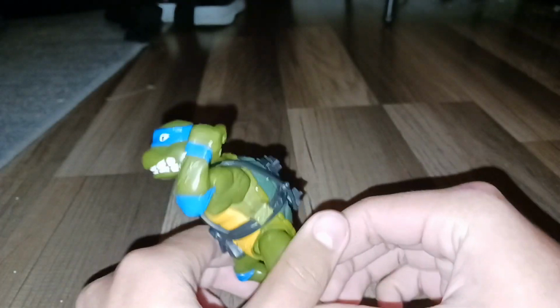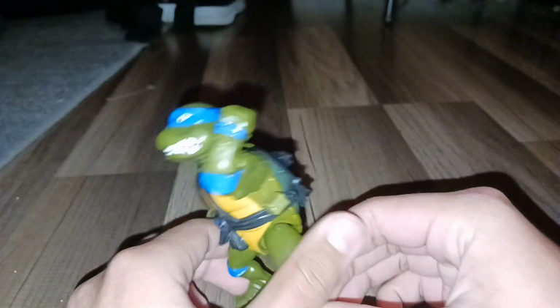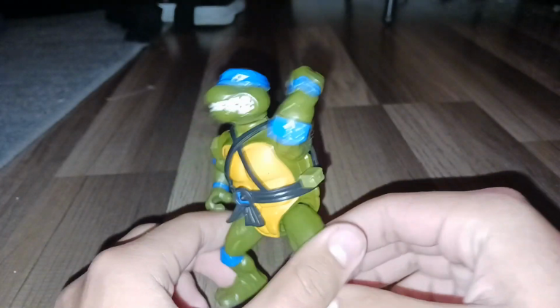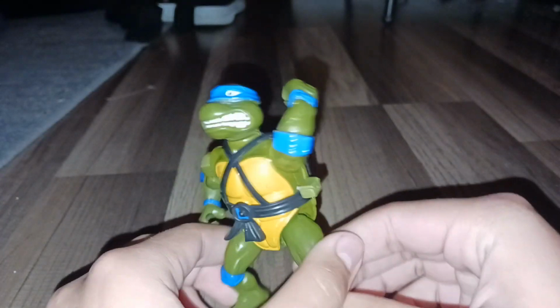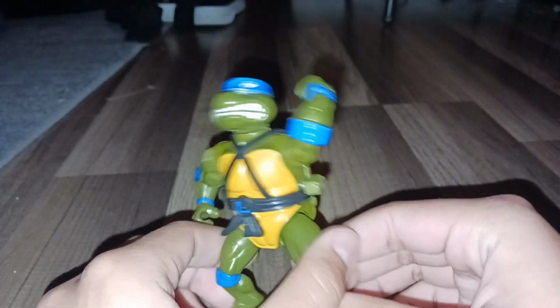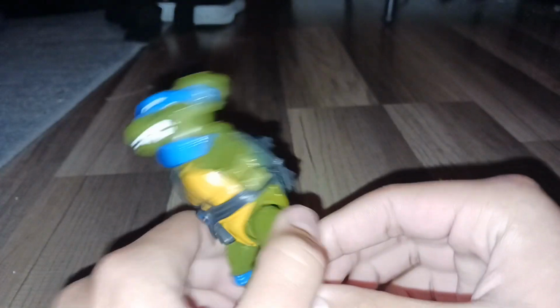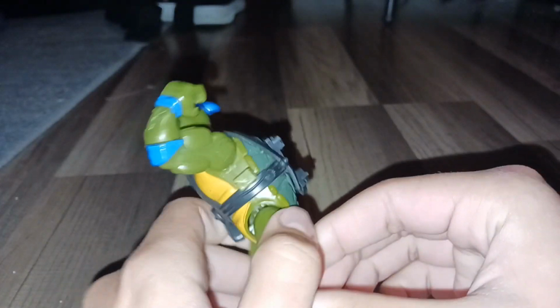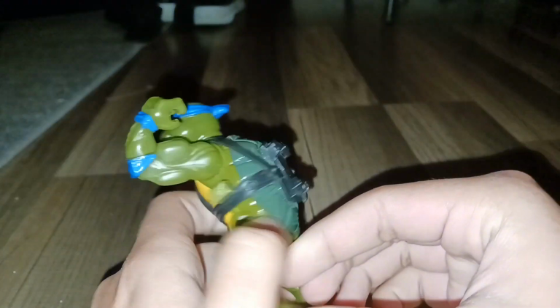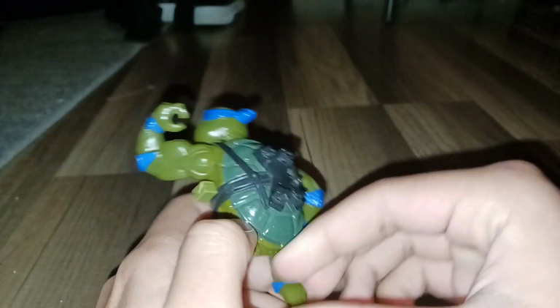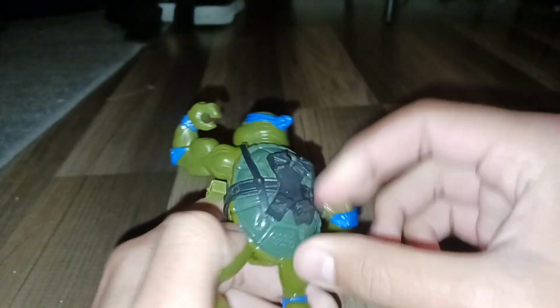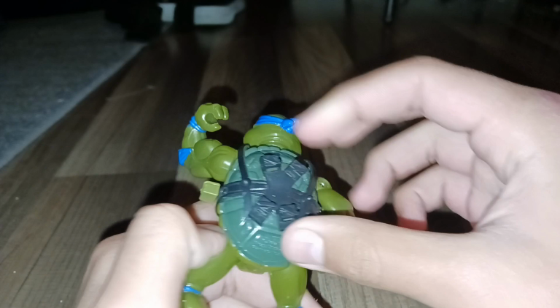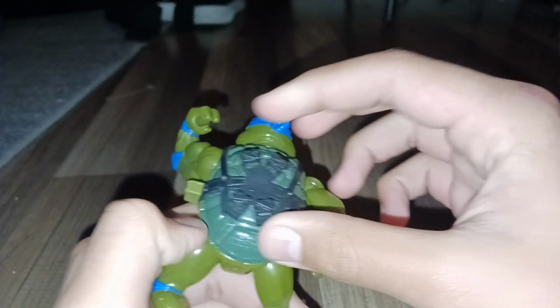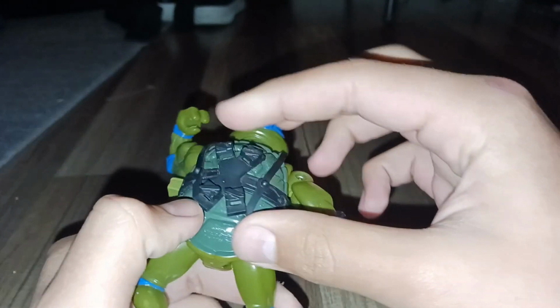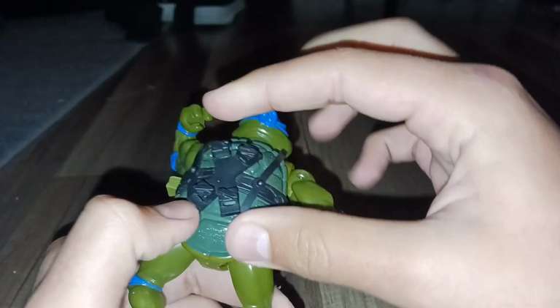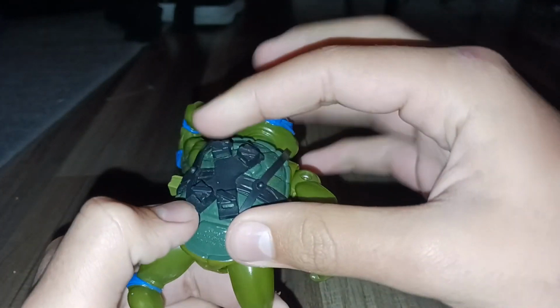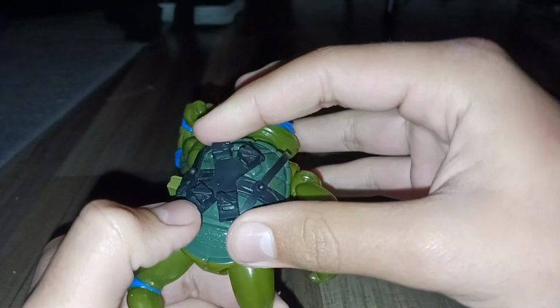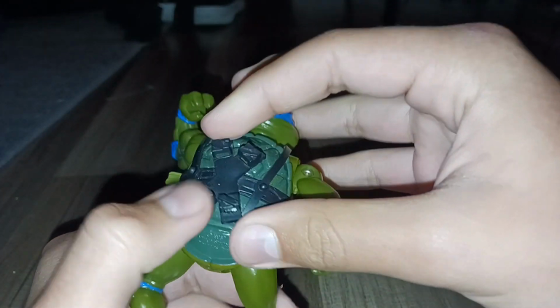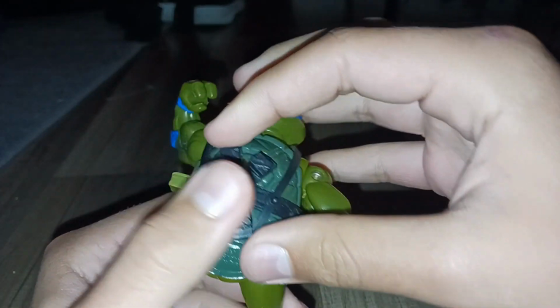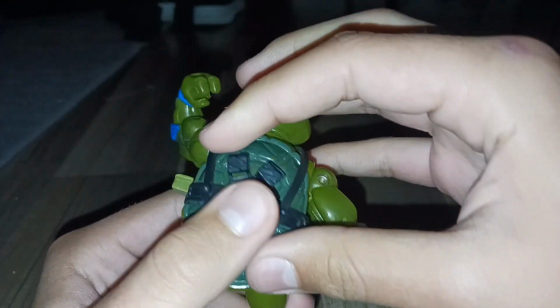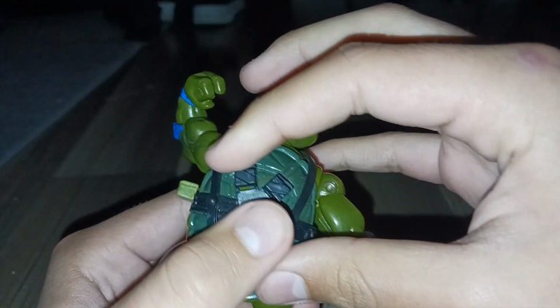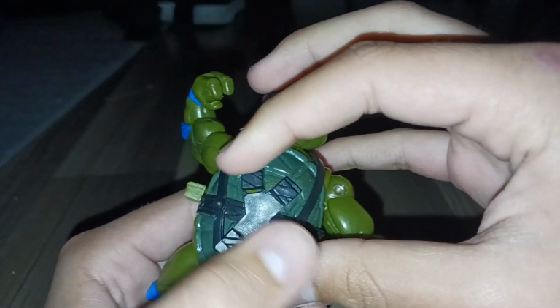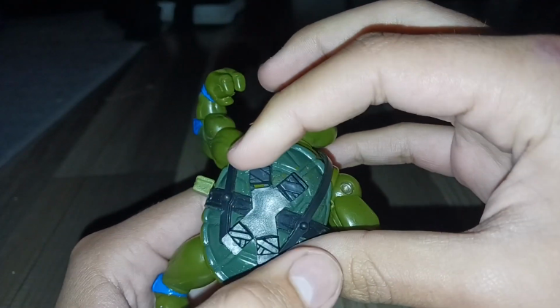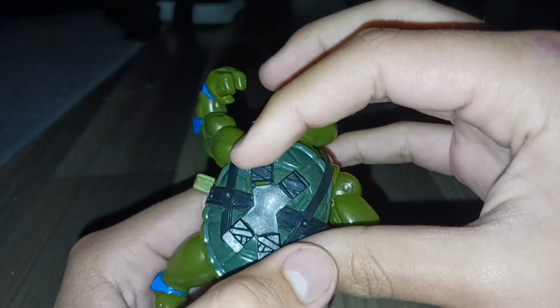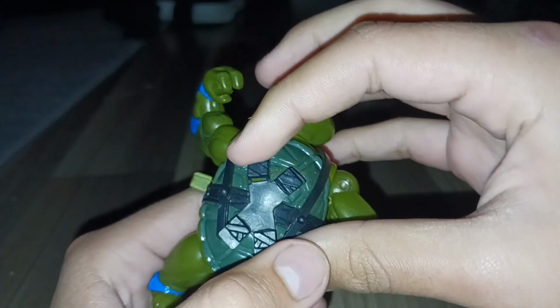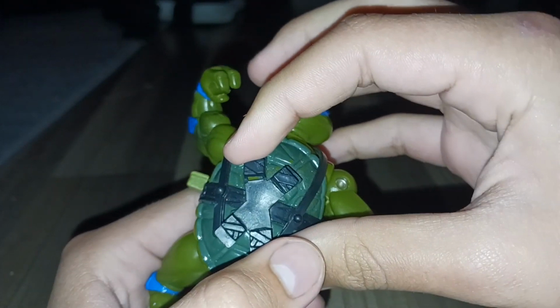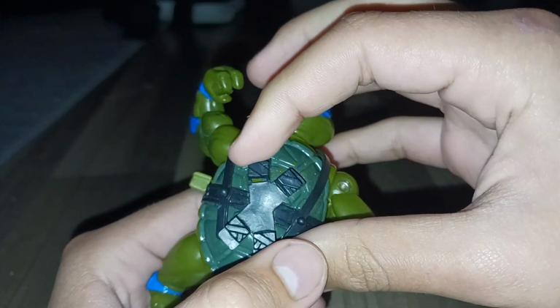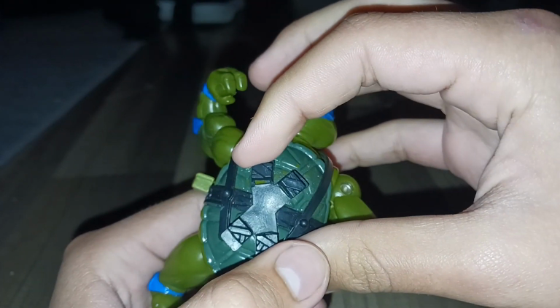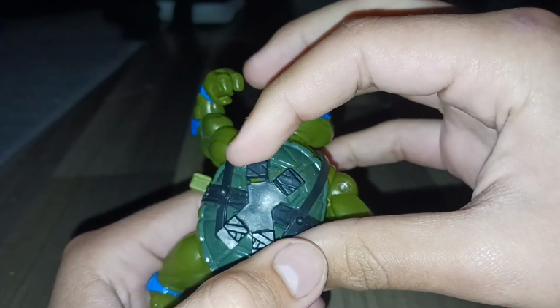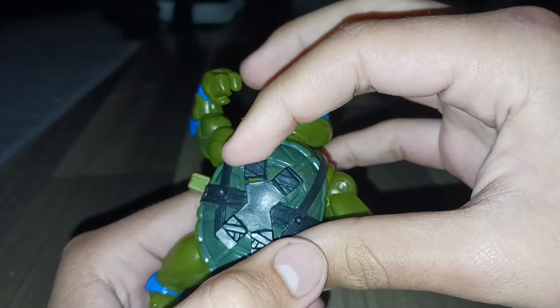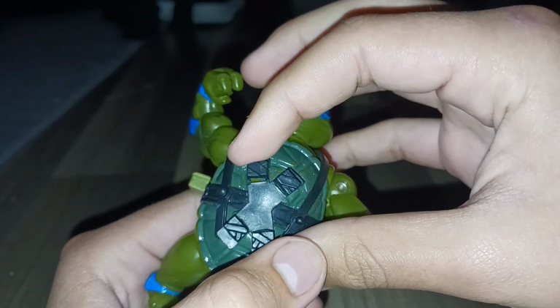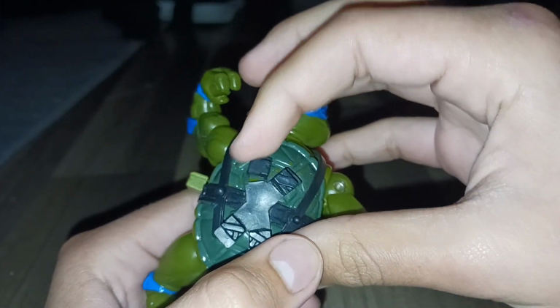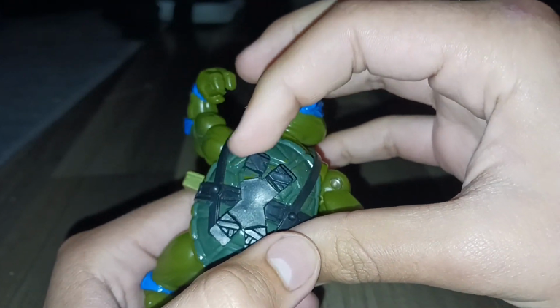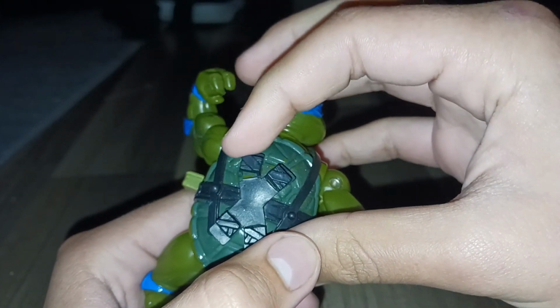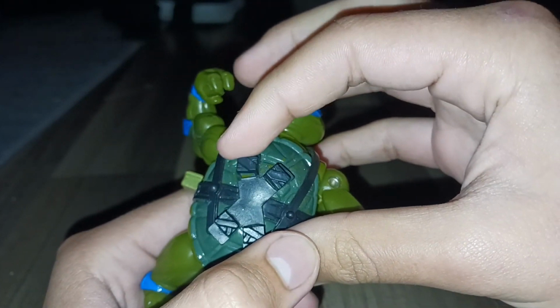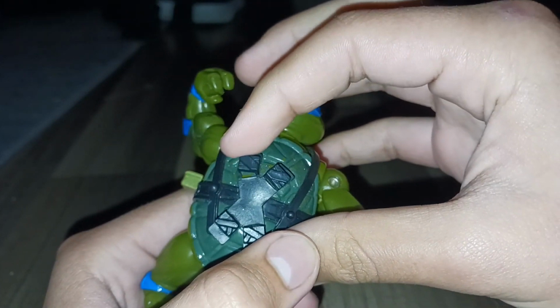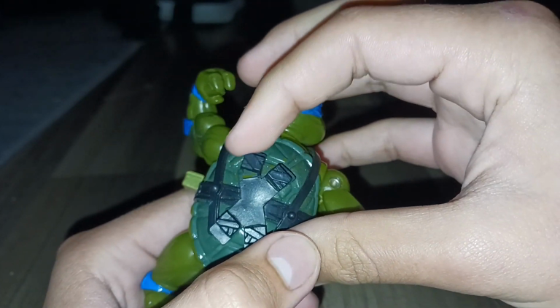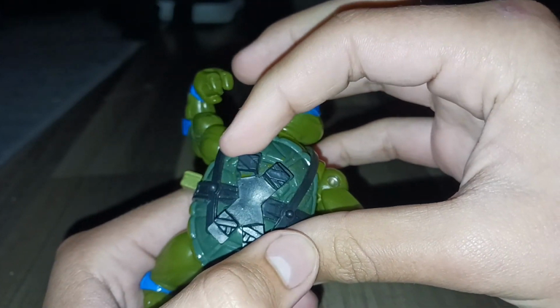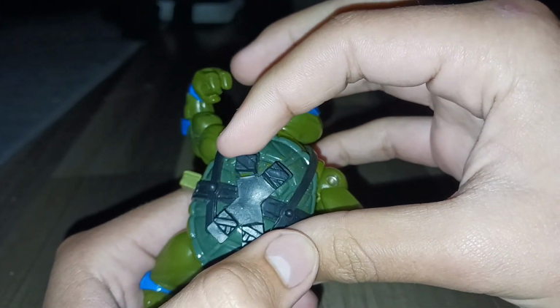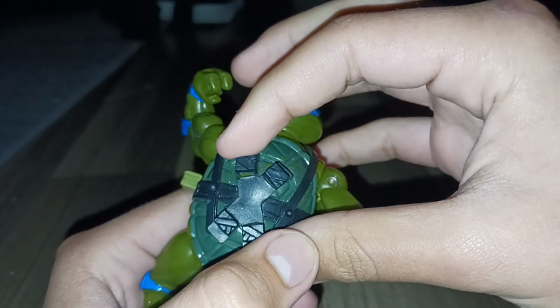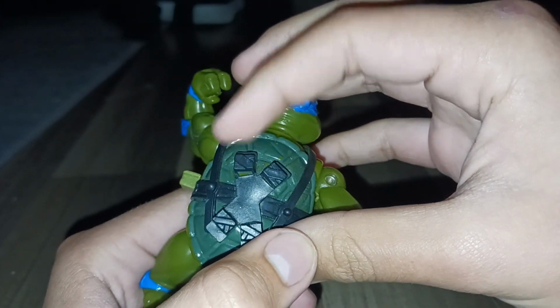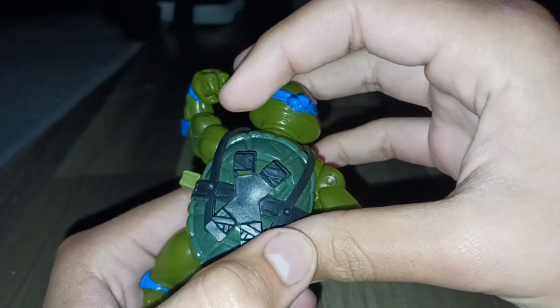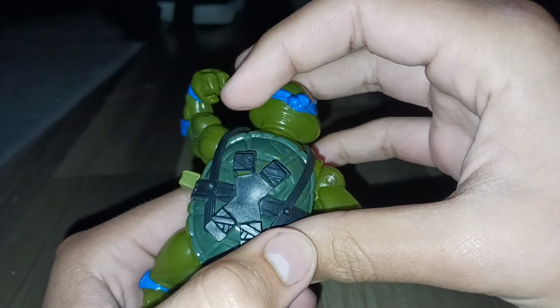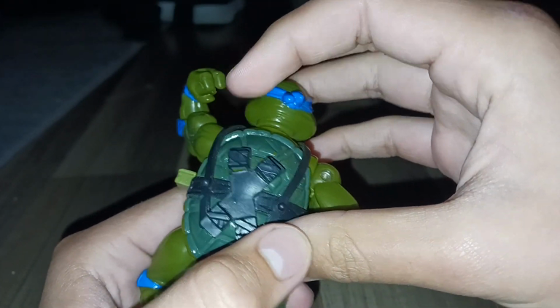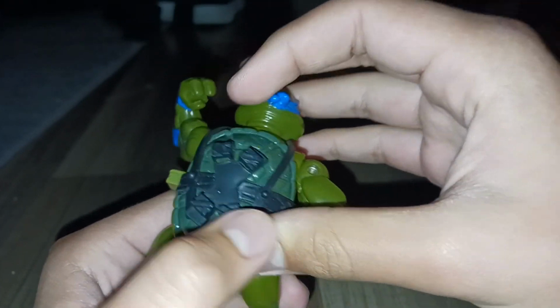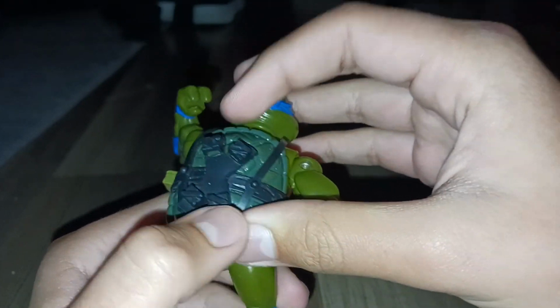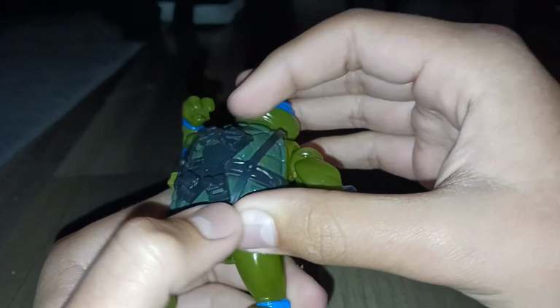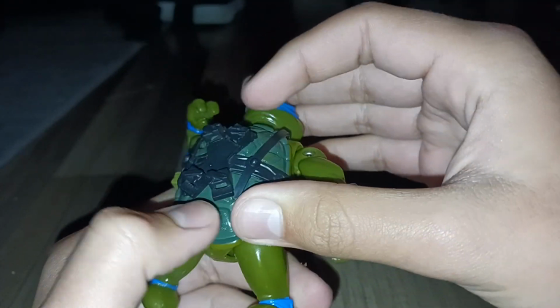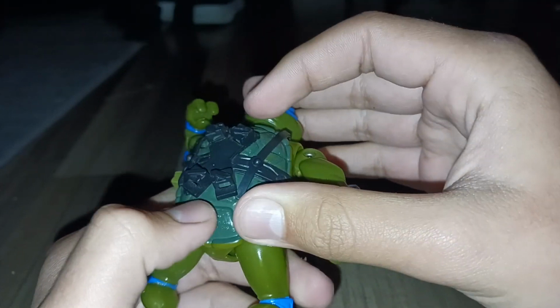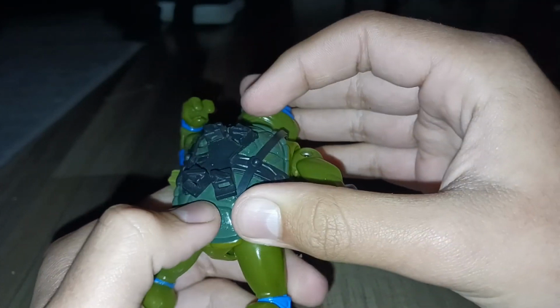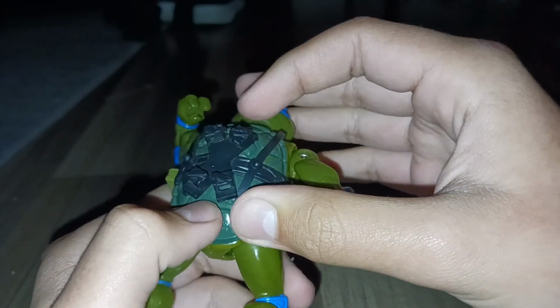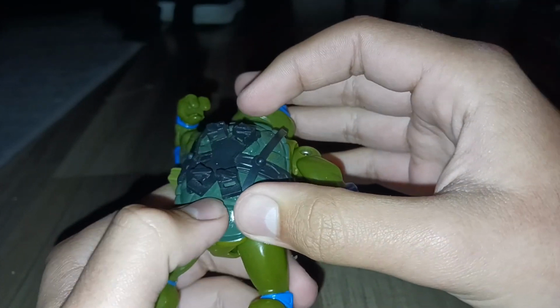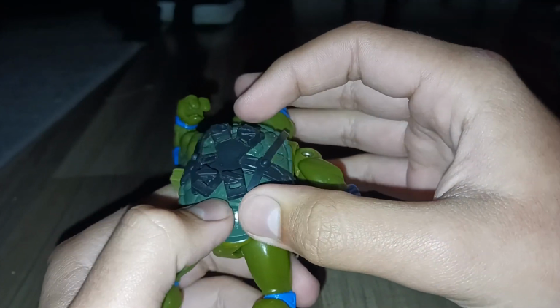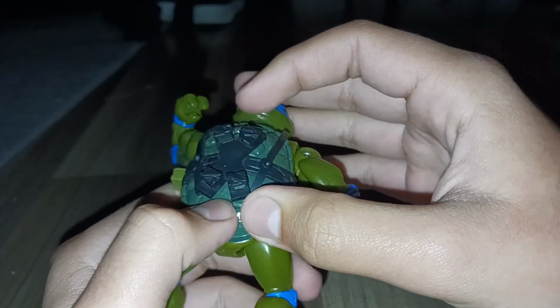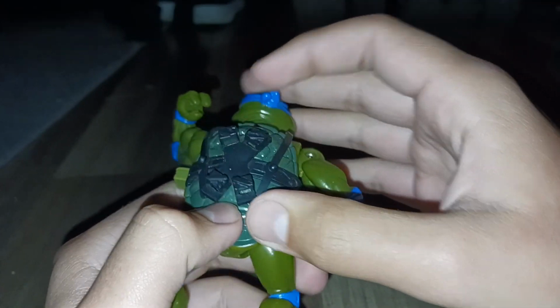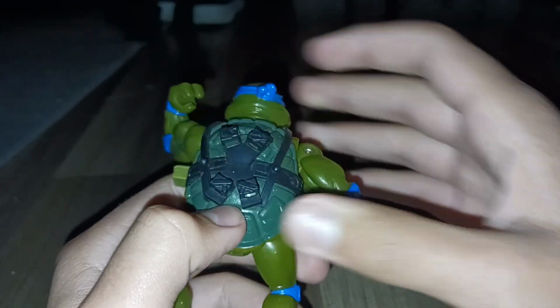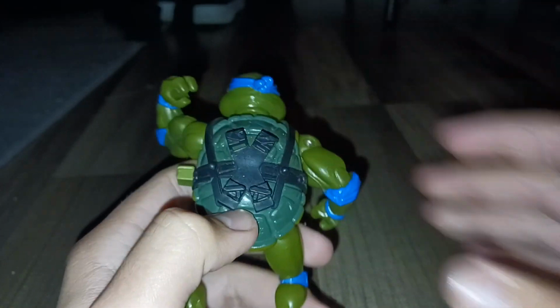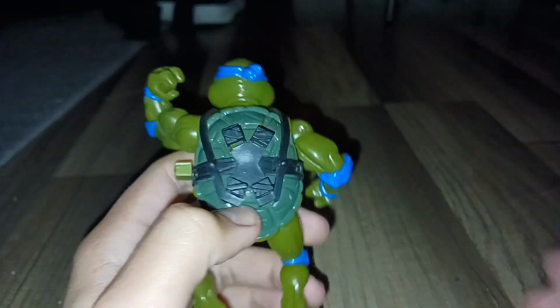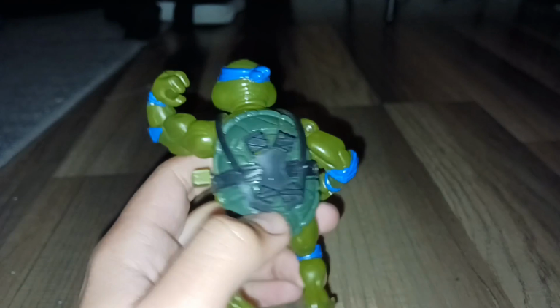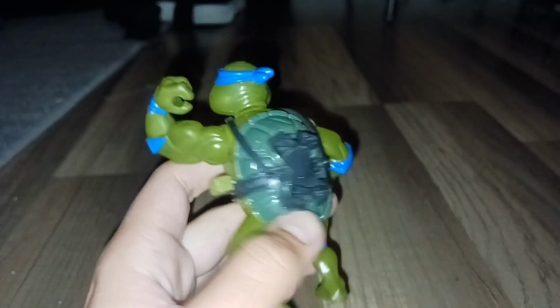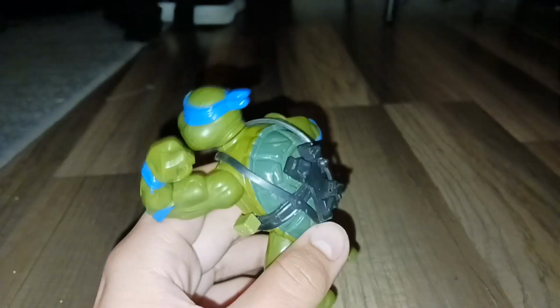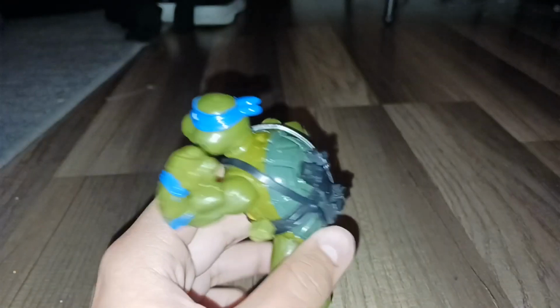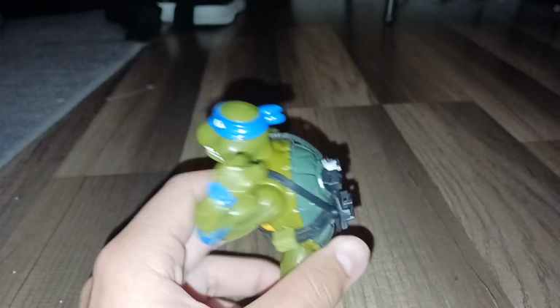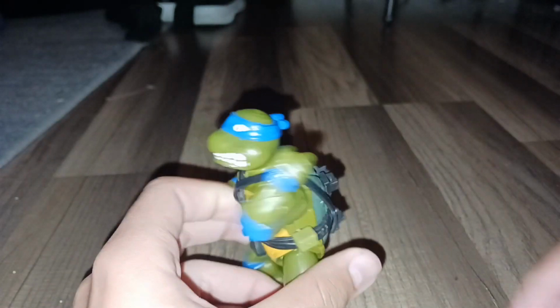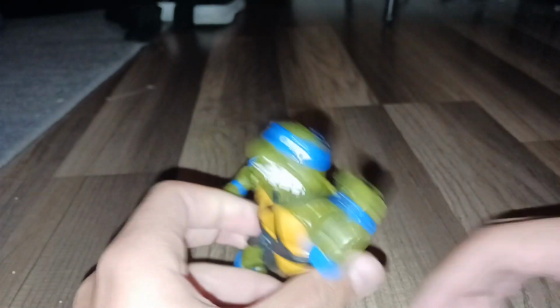I have his belt, but as with Raphael, I probably shouldn't do it. It looks like it's going to fall off, so yeah.